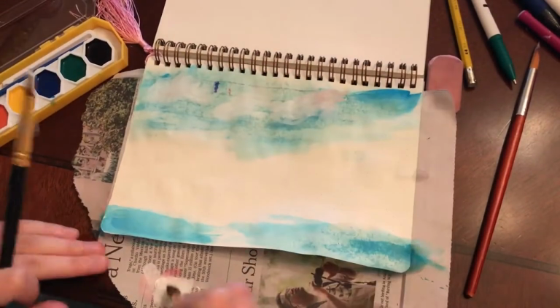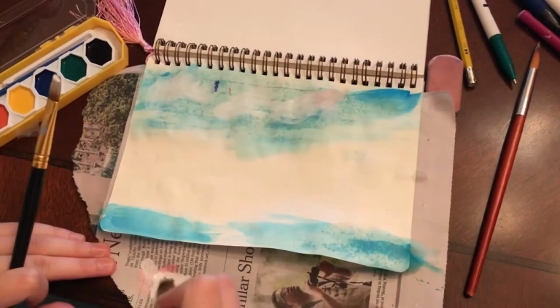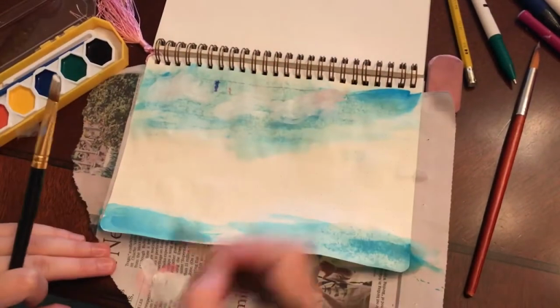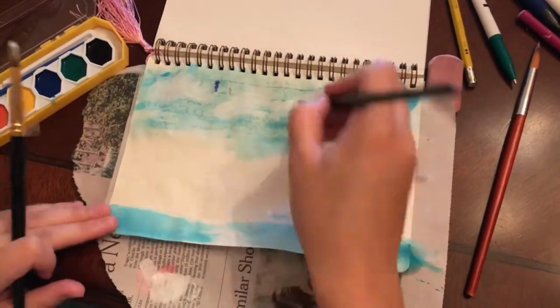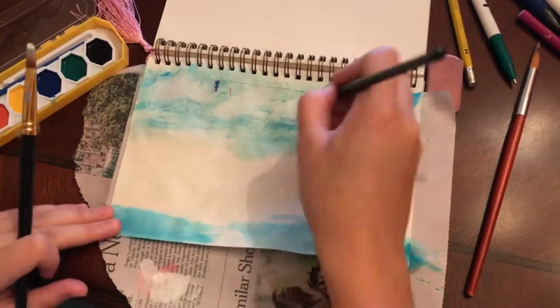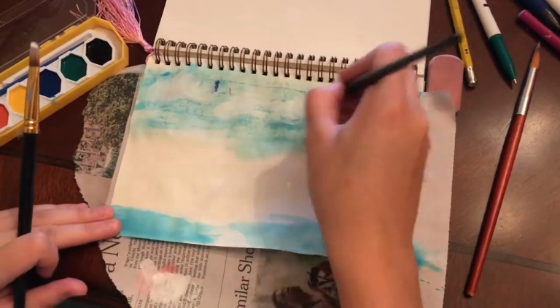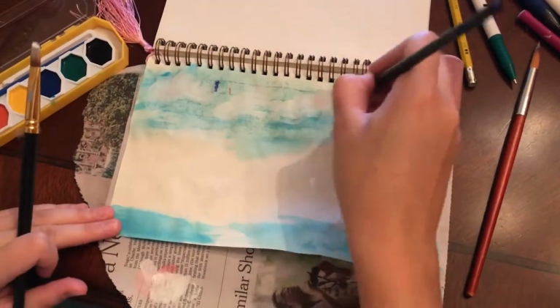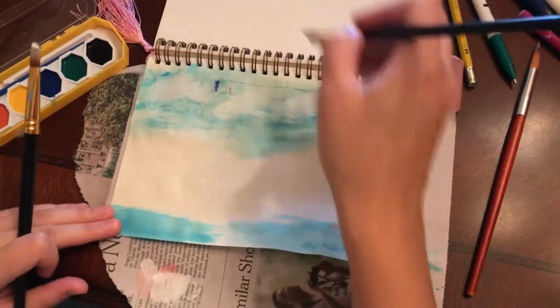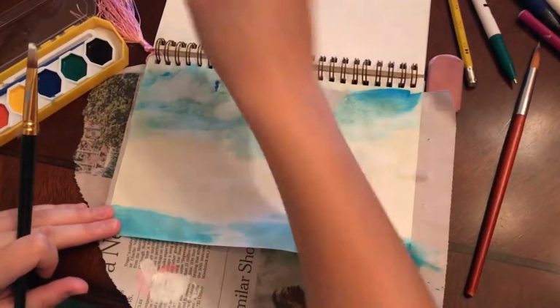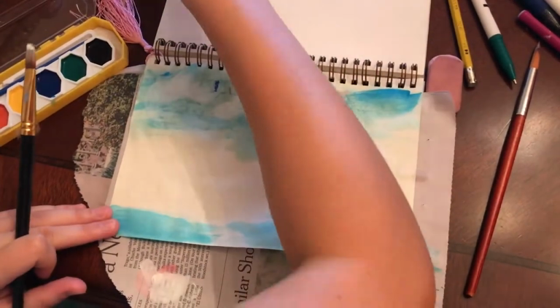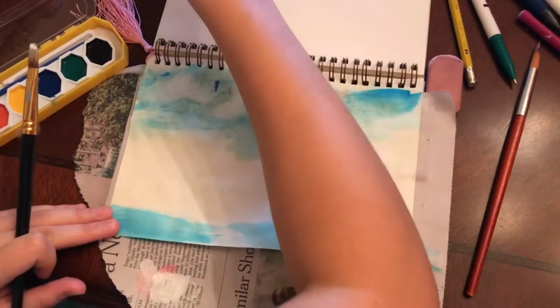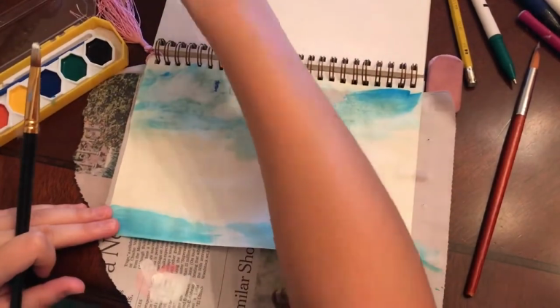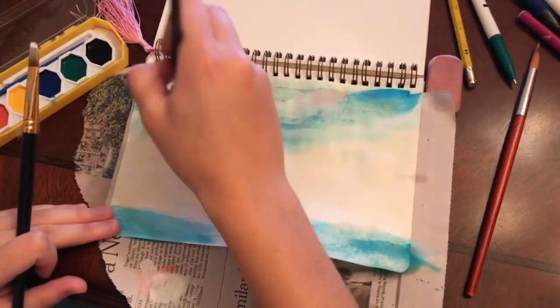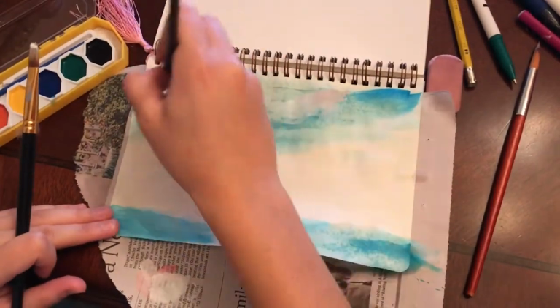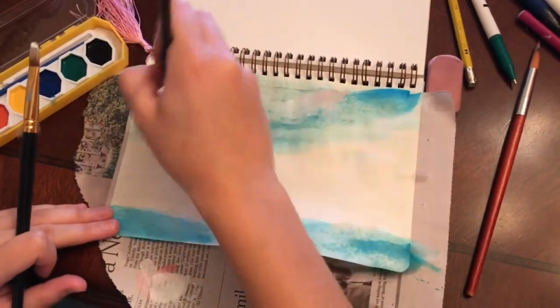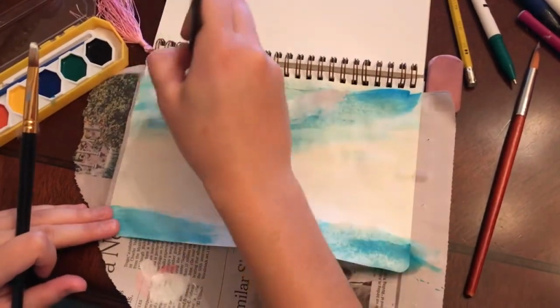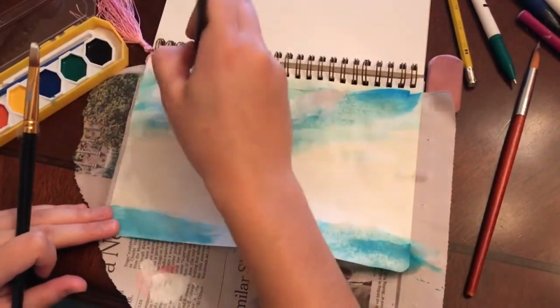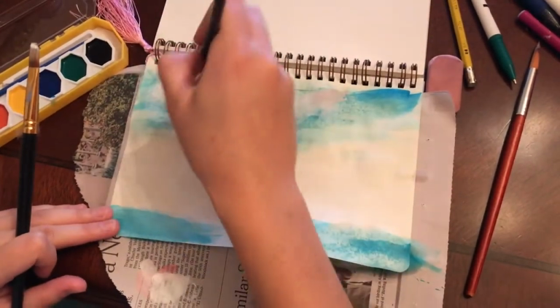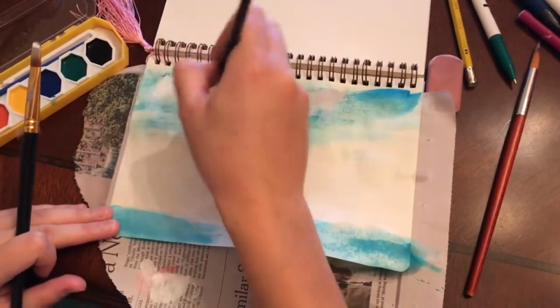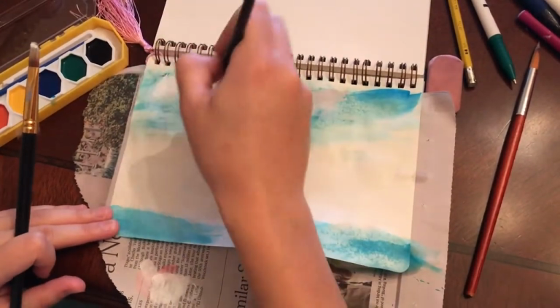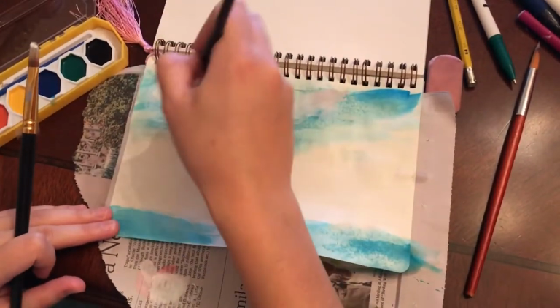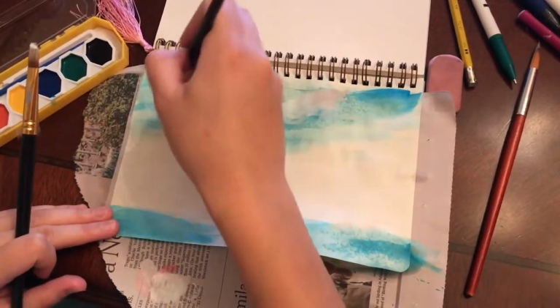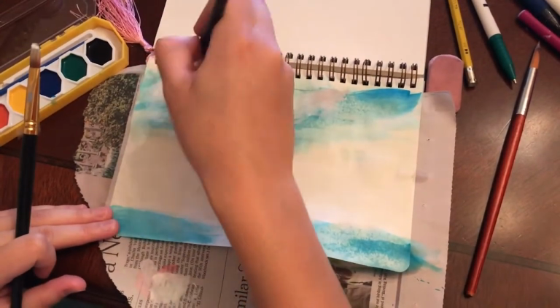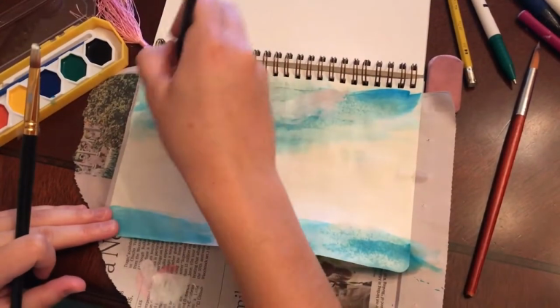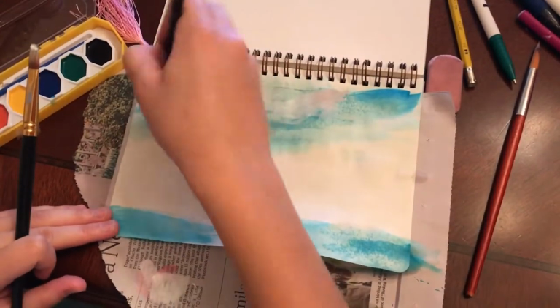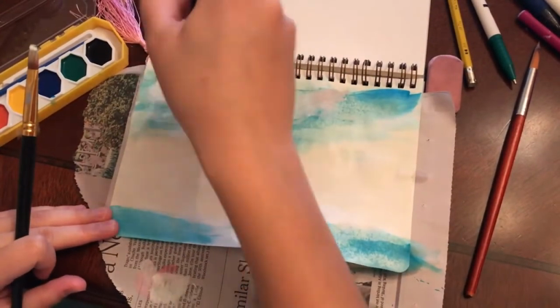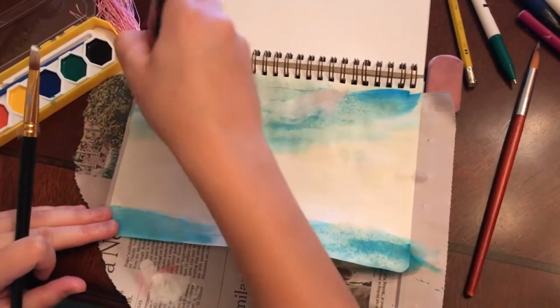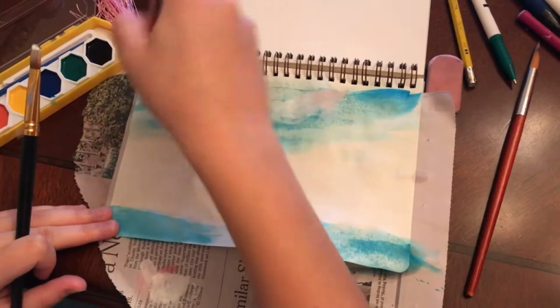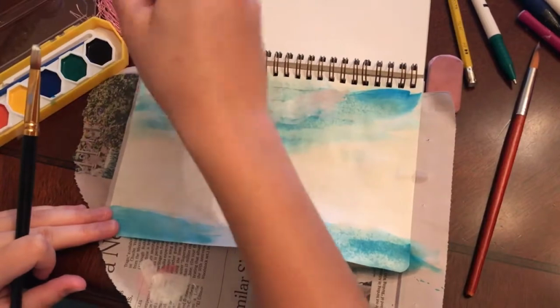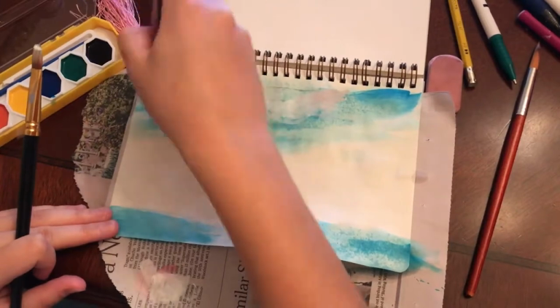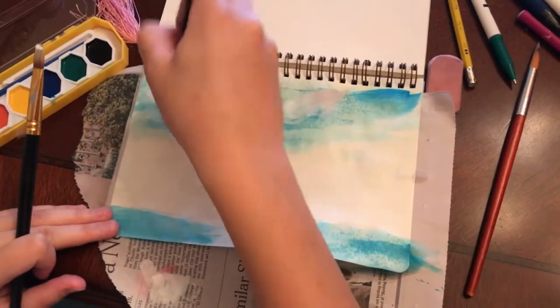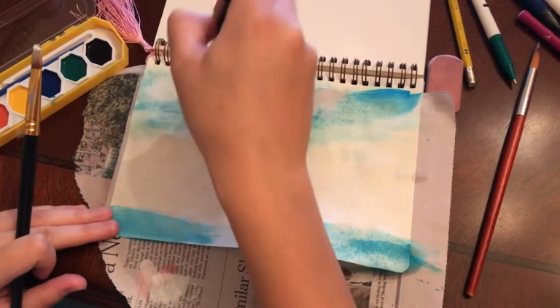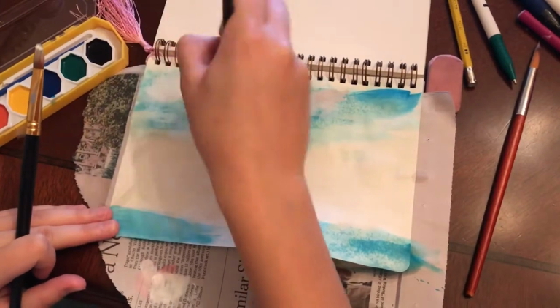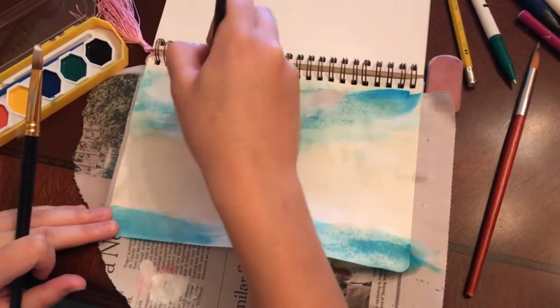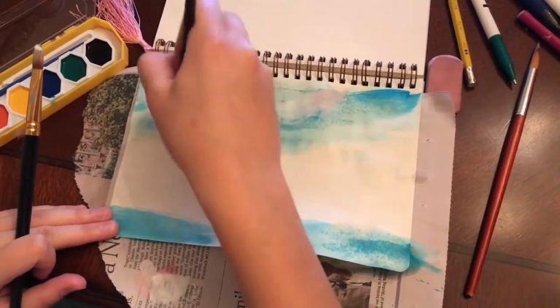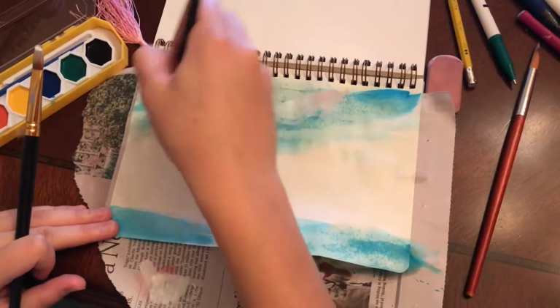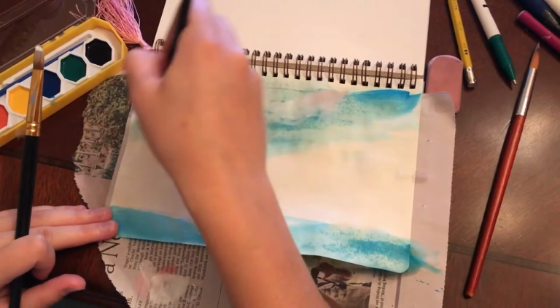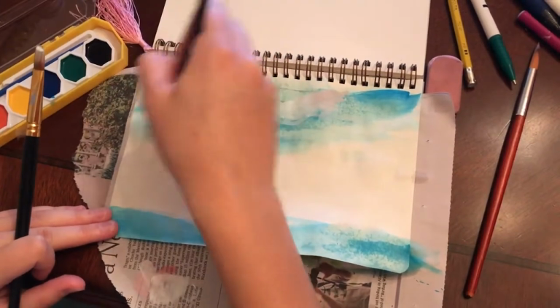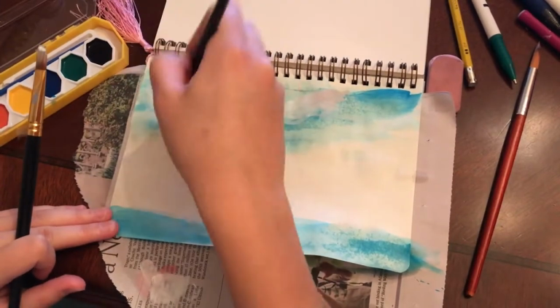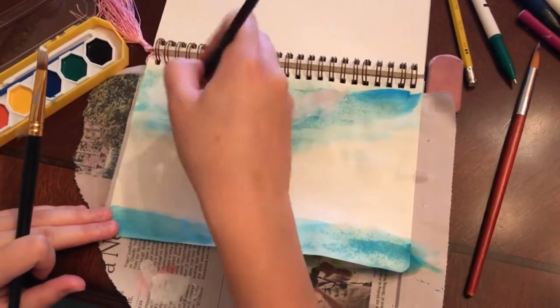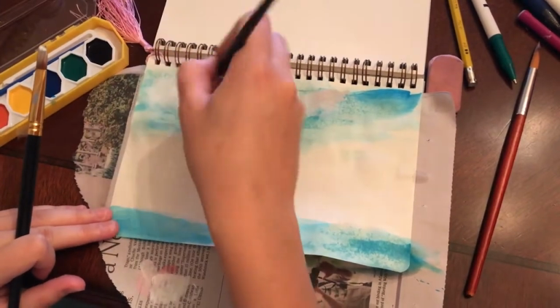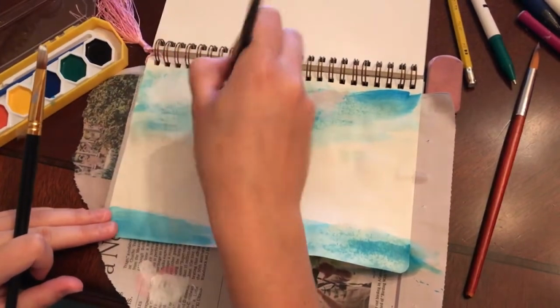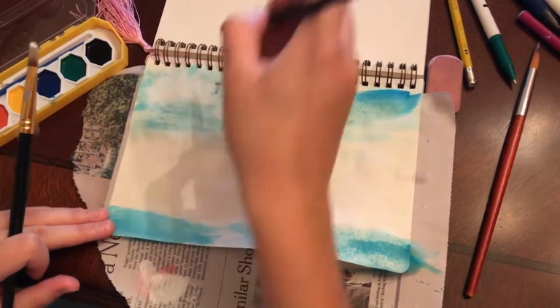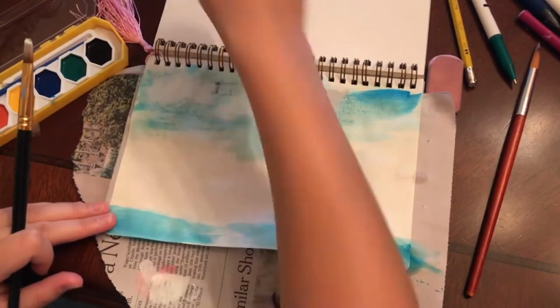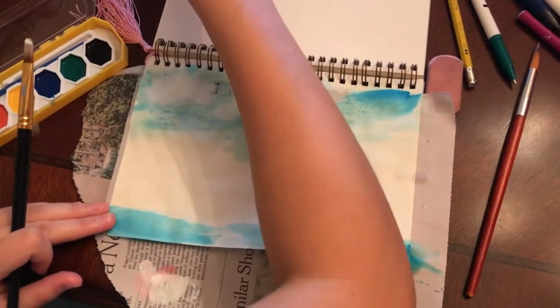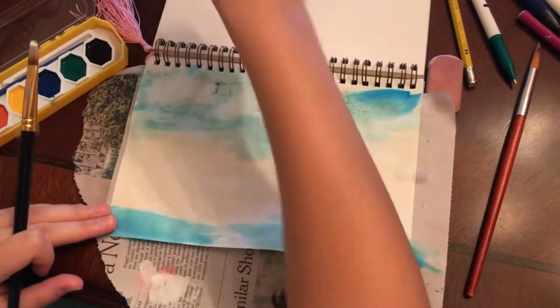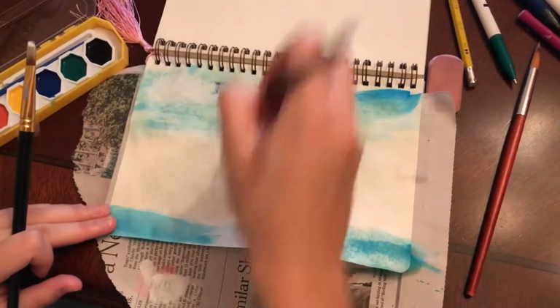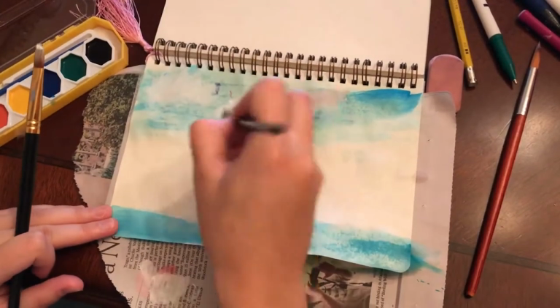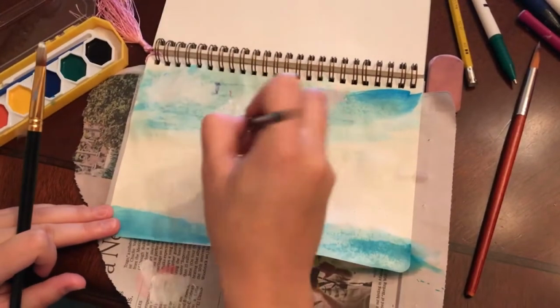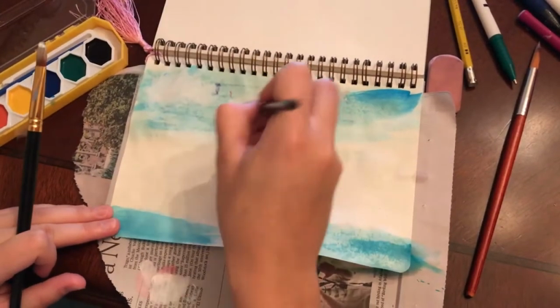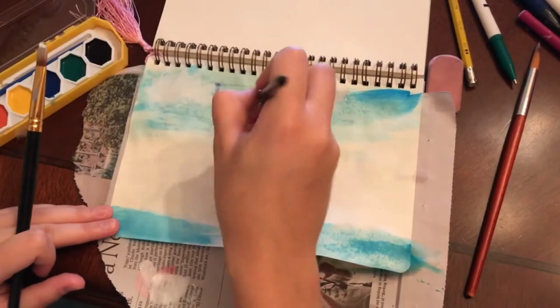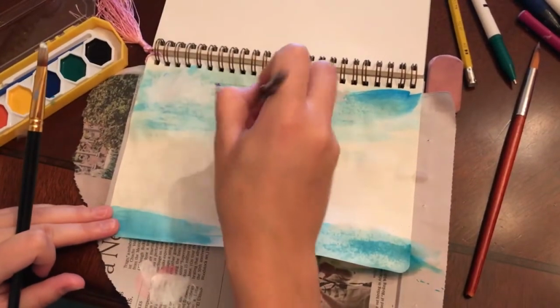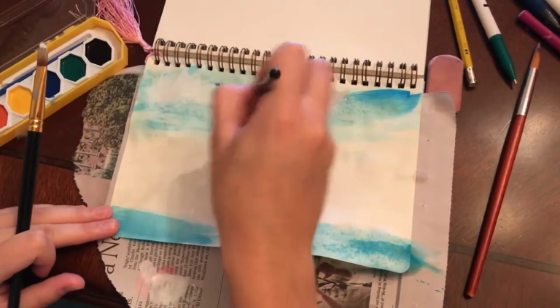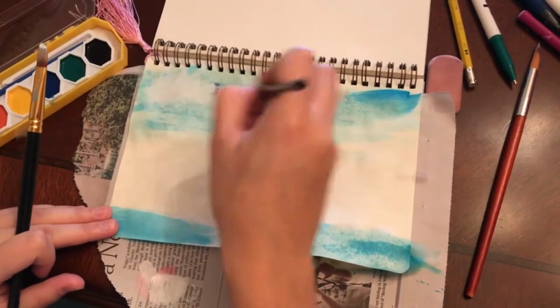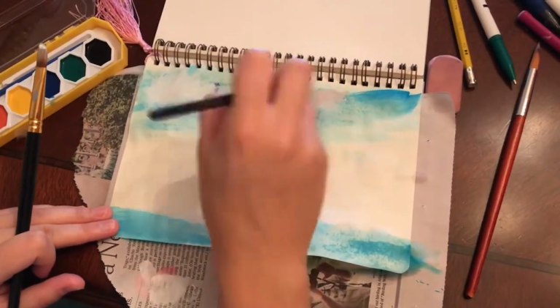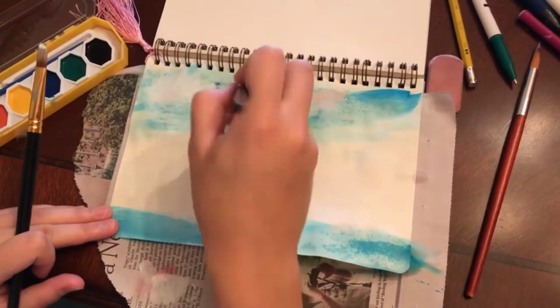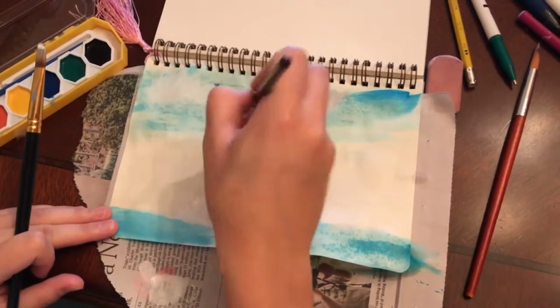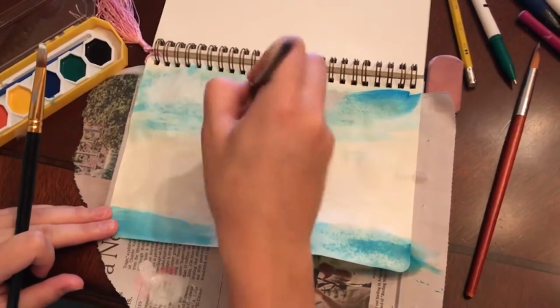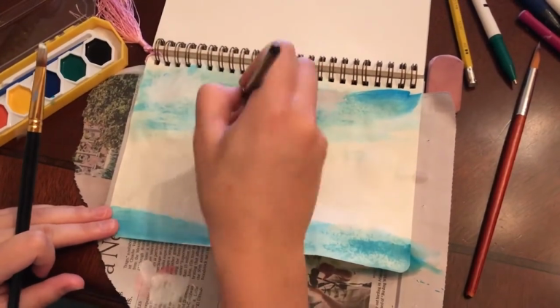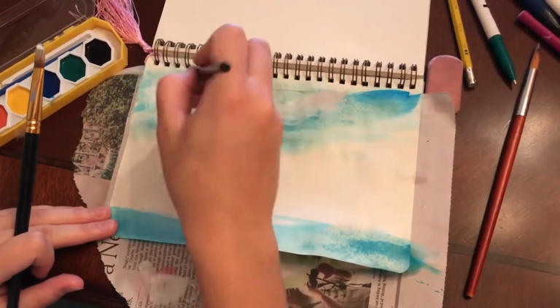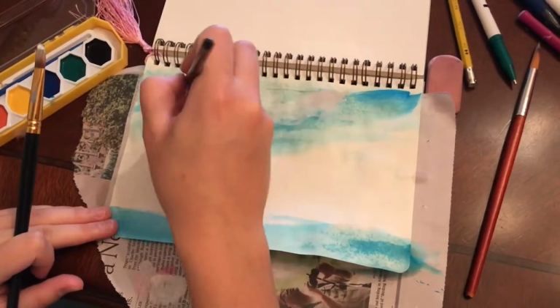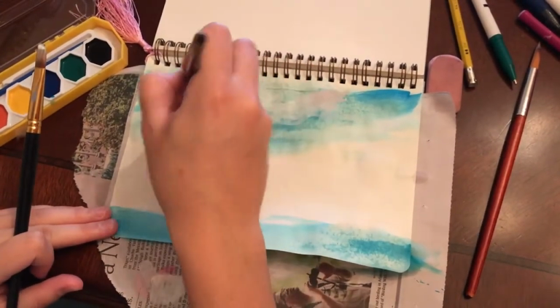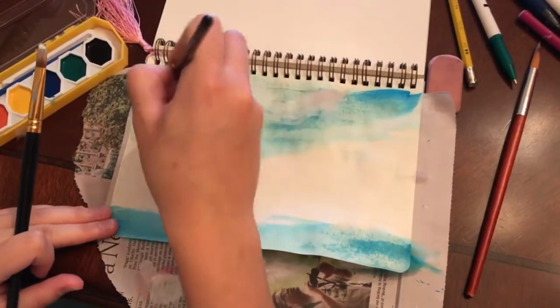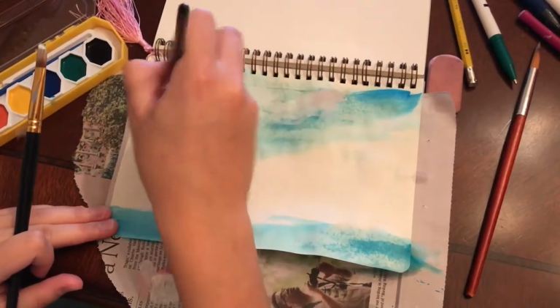It might look like I'm just stabbing the paper with my brush, but that's just because I fast-forwarded the video so that you guys didn't have to watch the full 30 minutes.